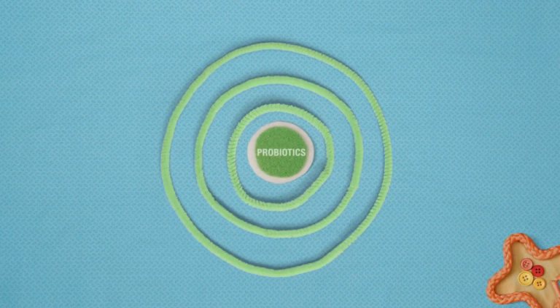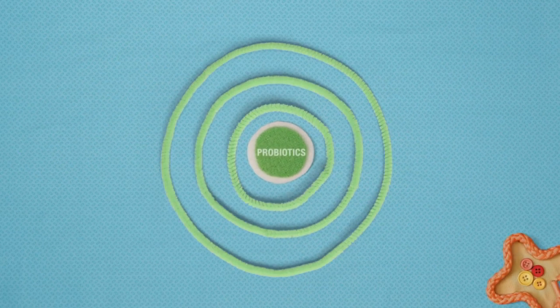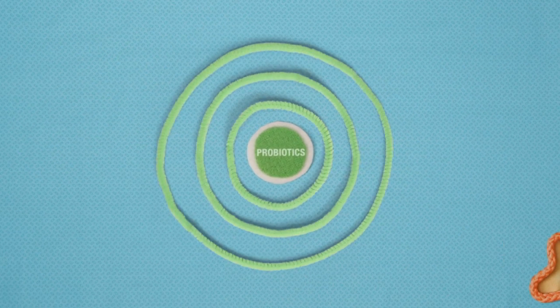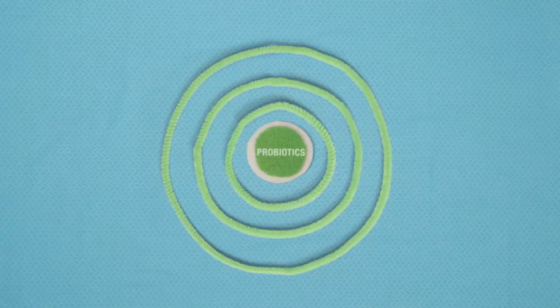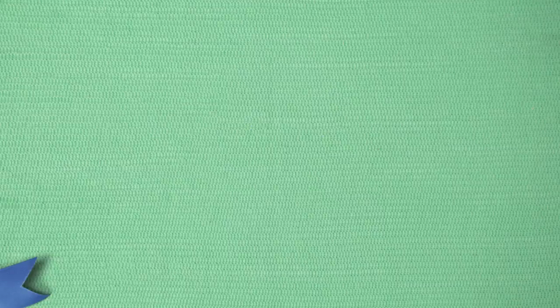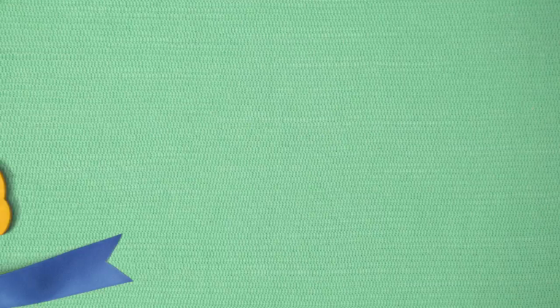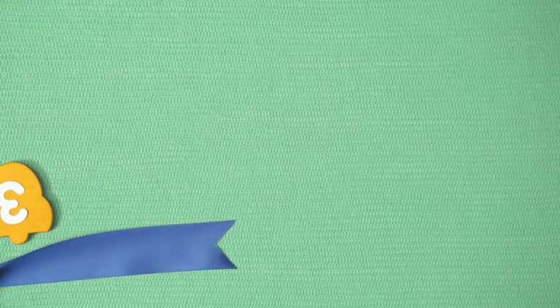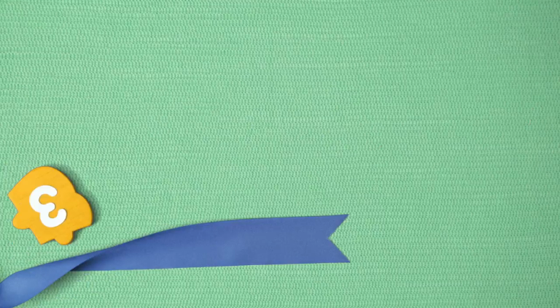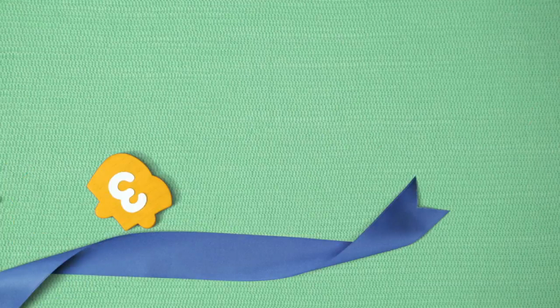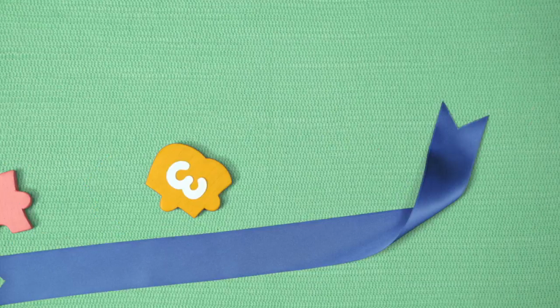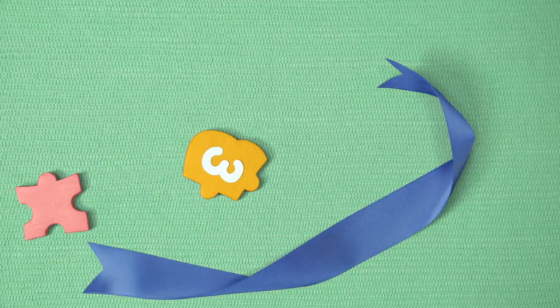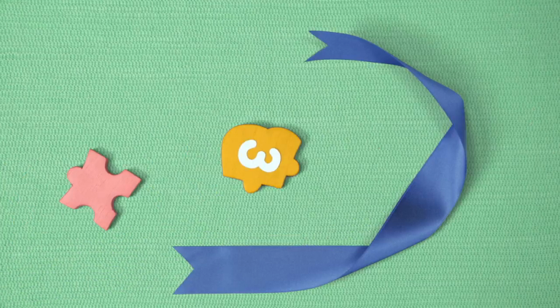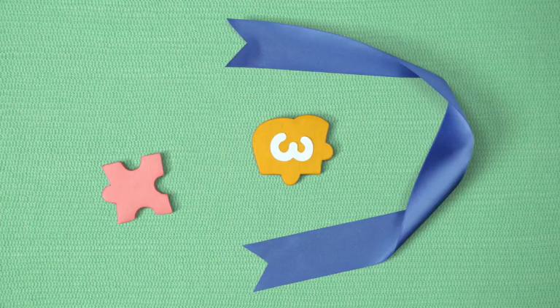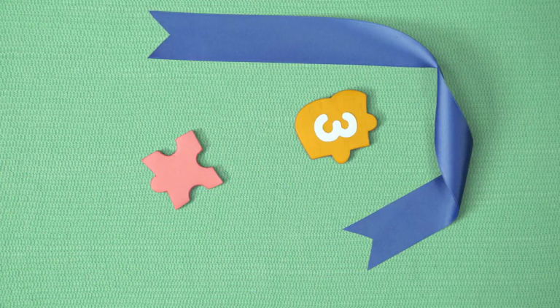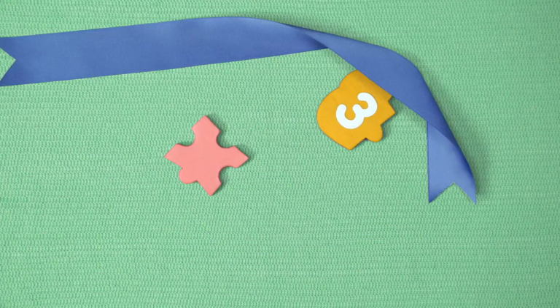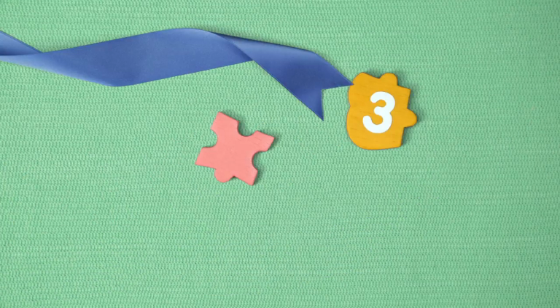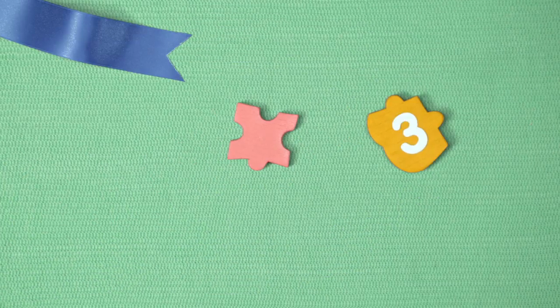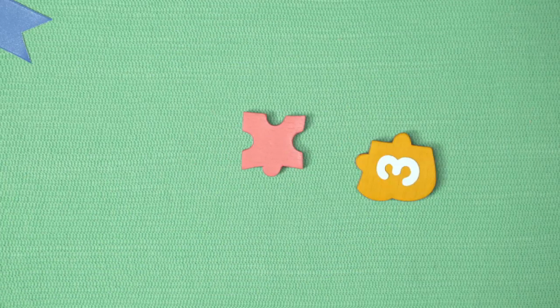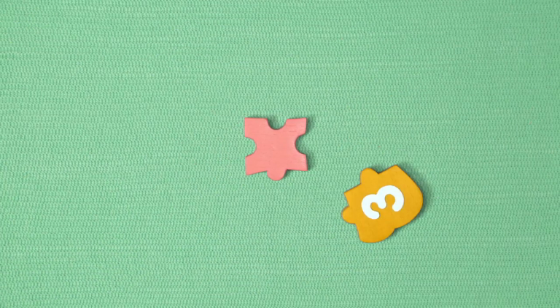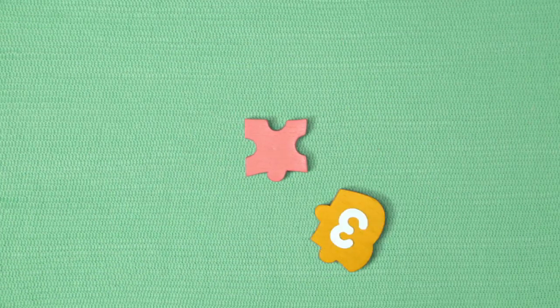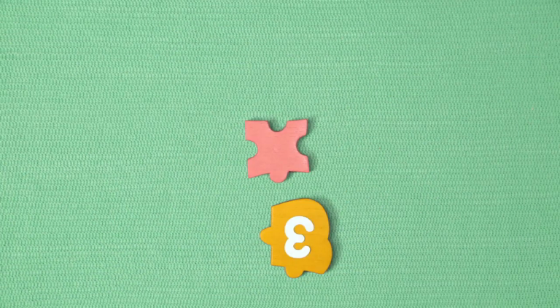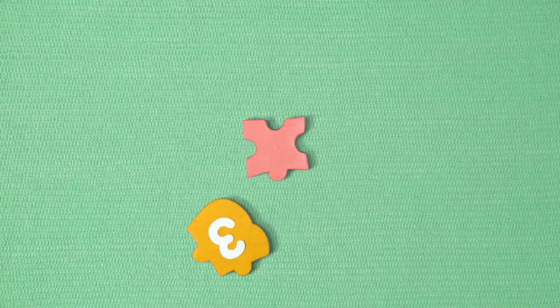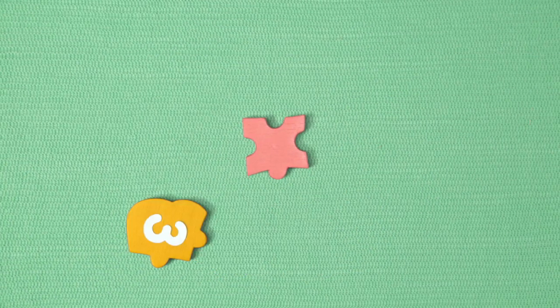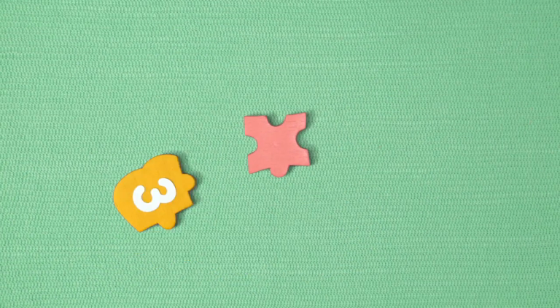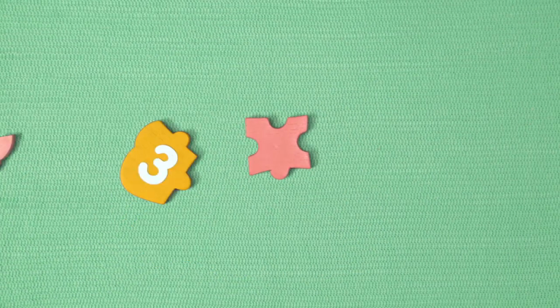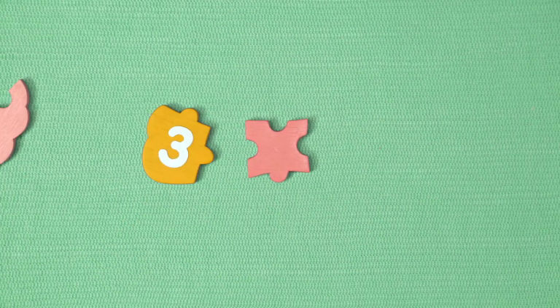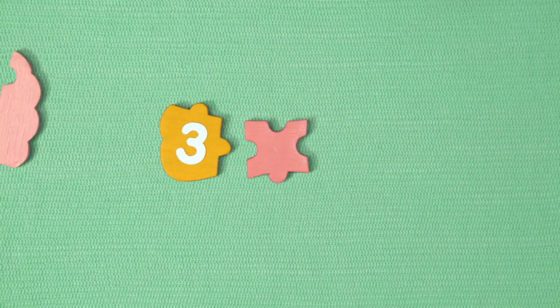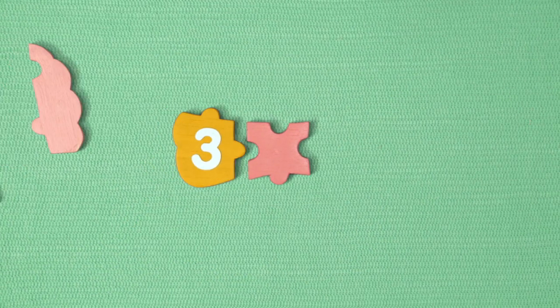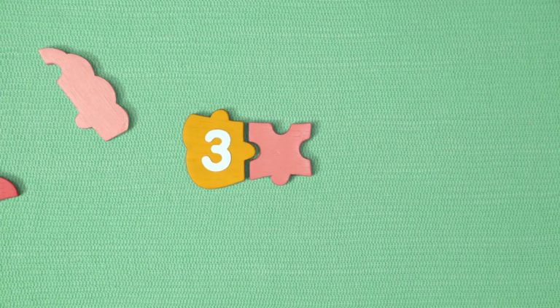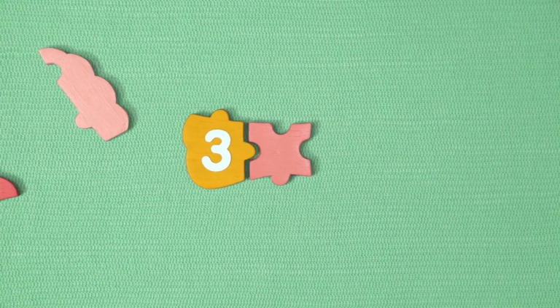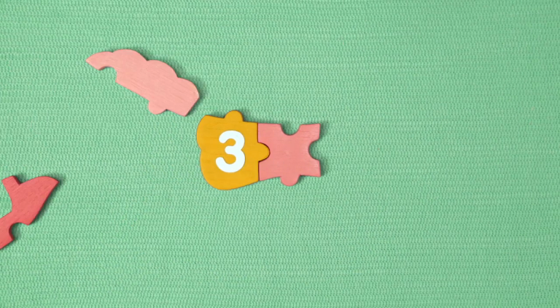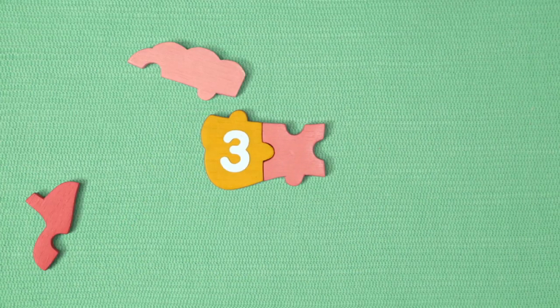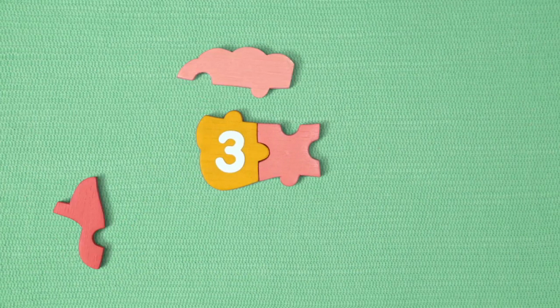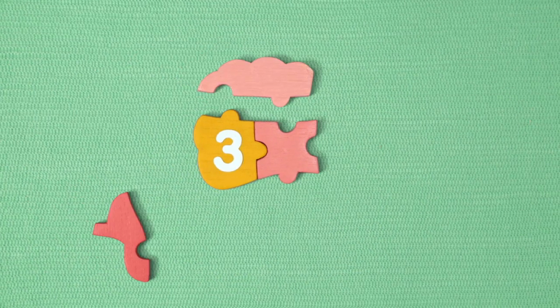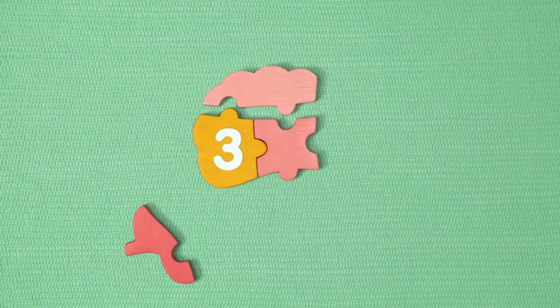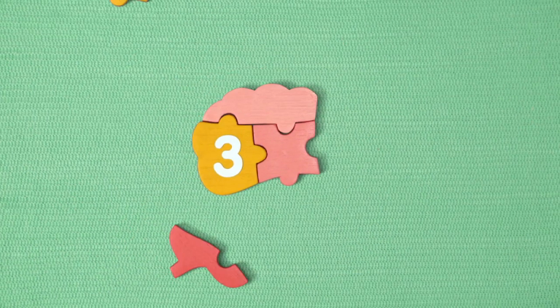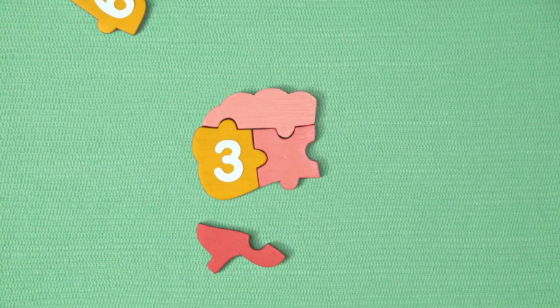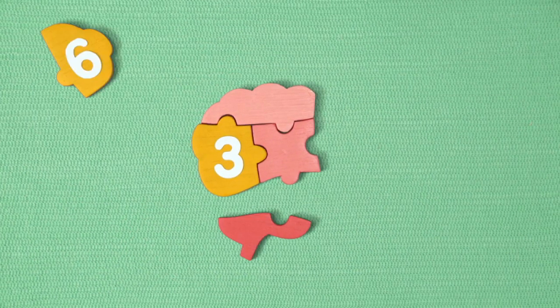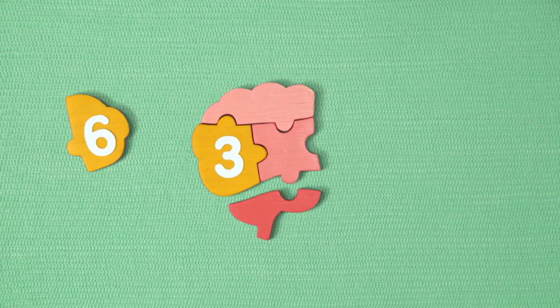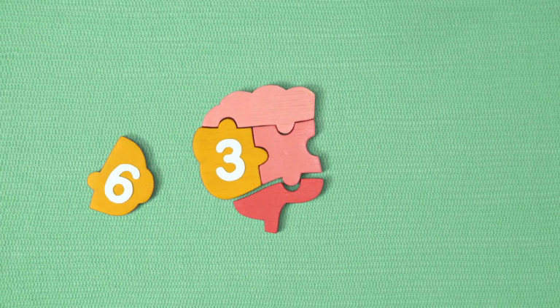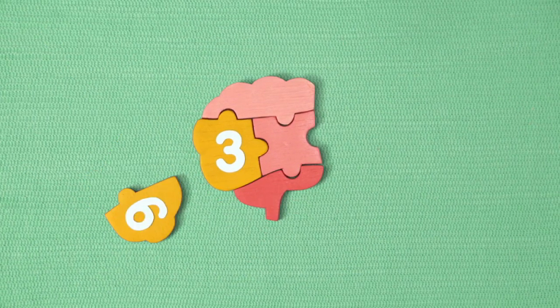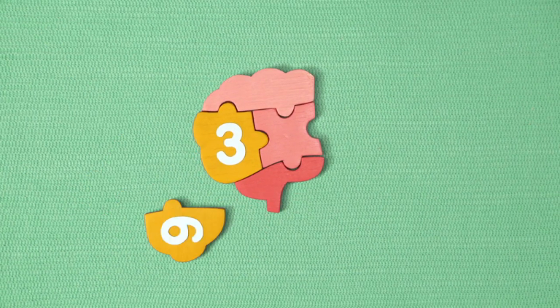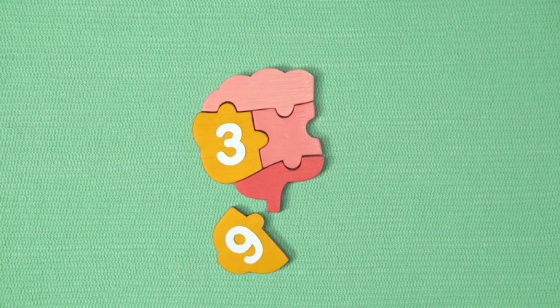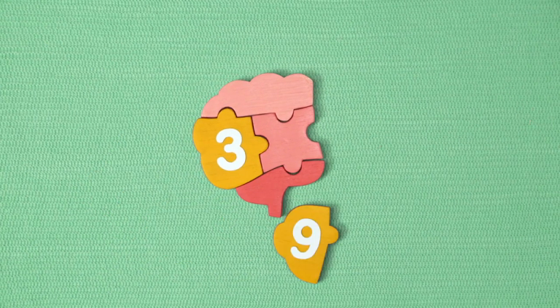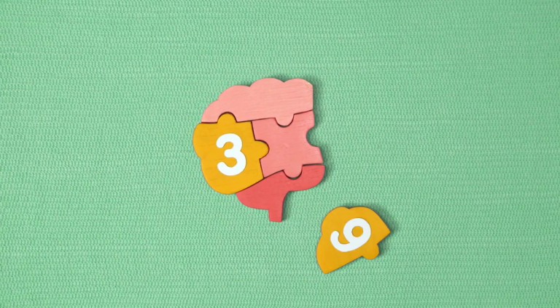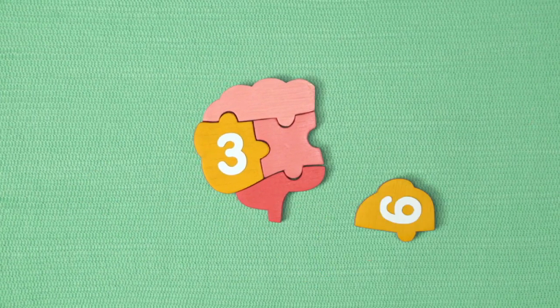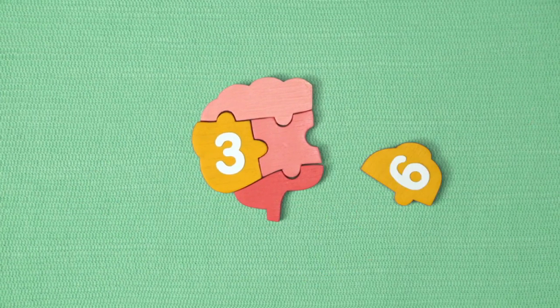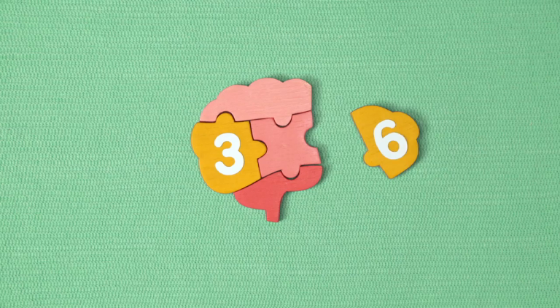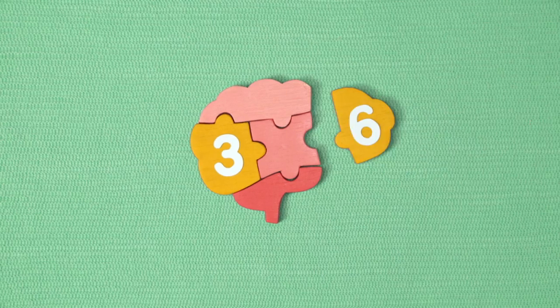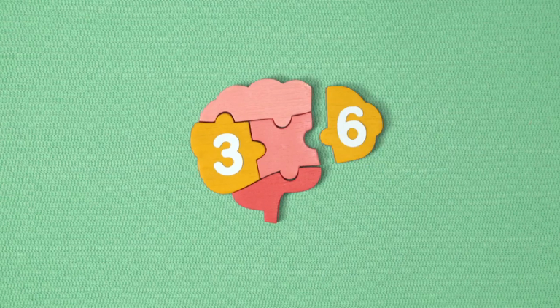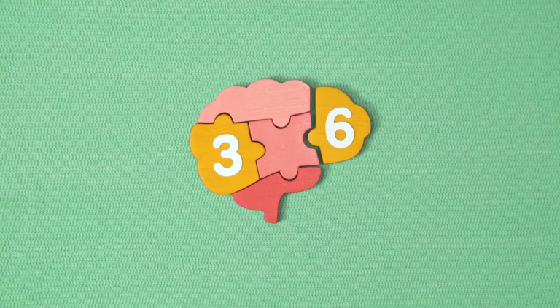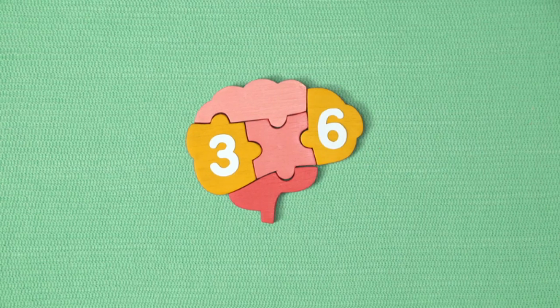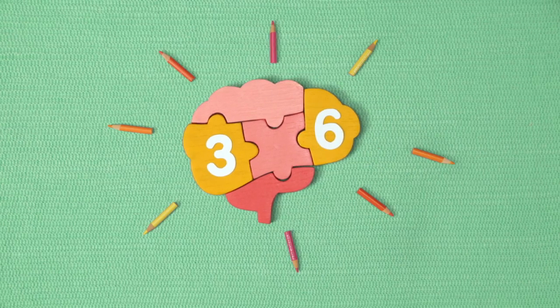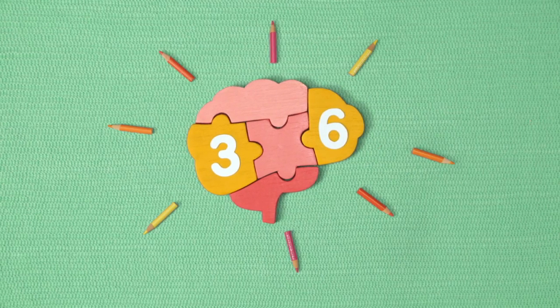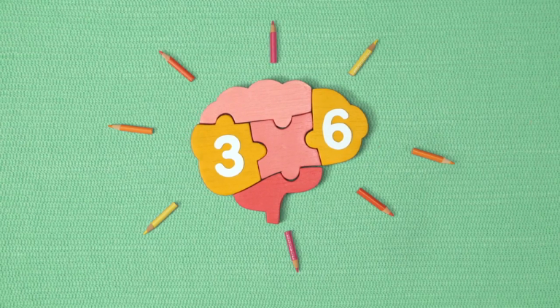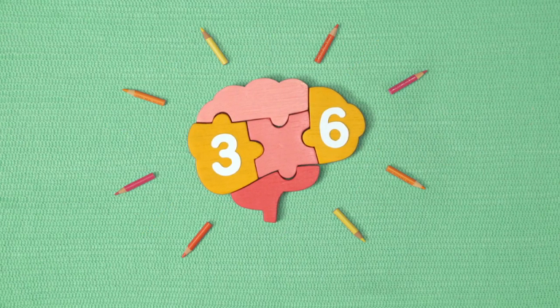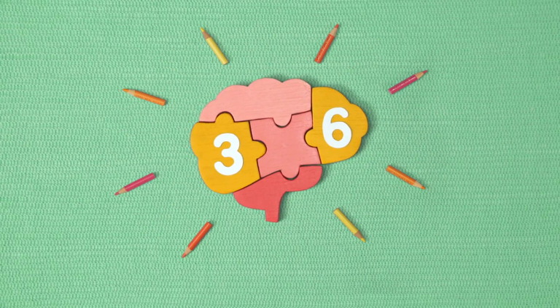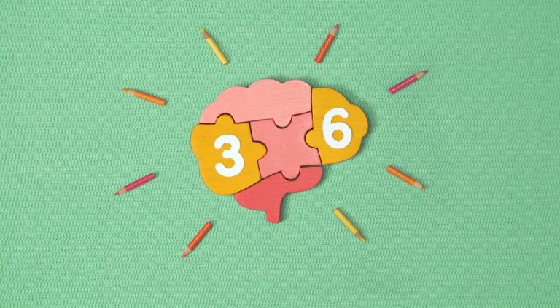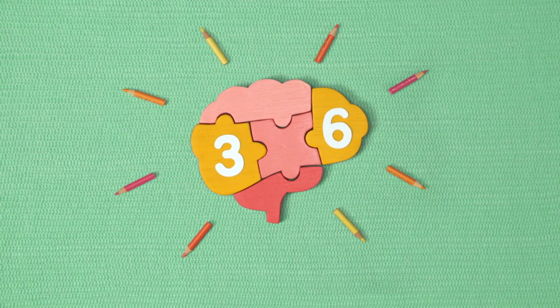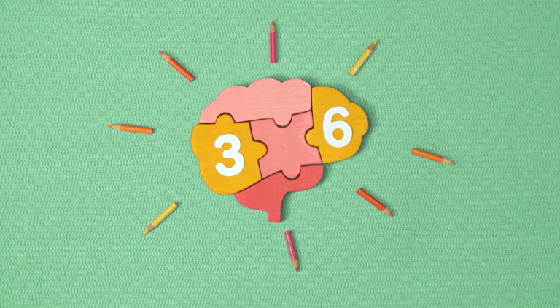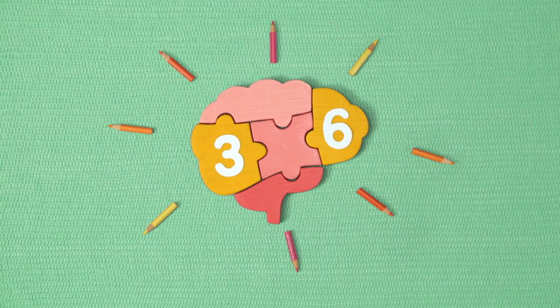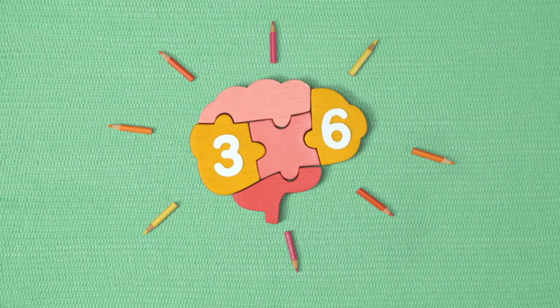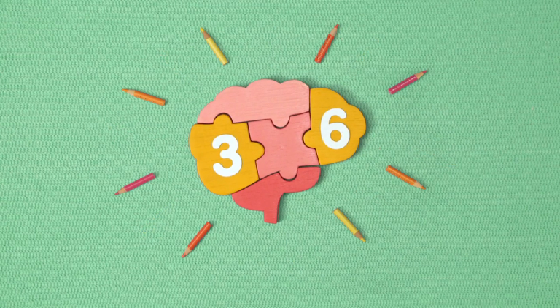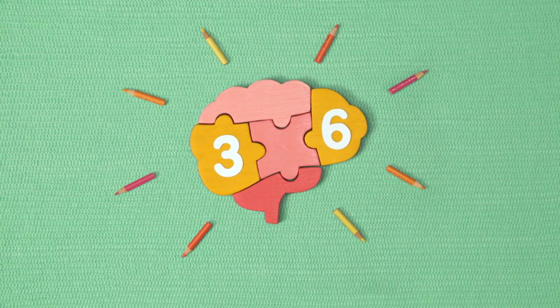Plus, Good Start has recommended levels of DHA, an omega-3 fatty acid, and ARA, an omega-6 fatty acid.